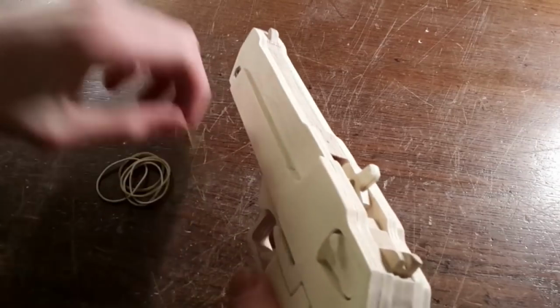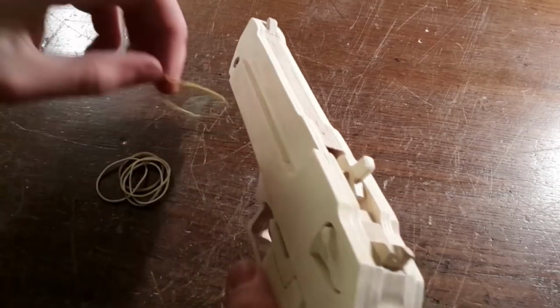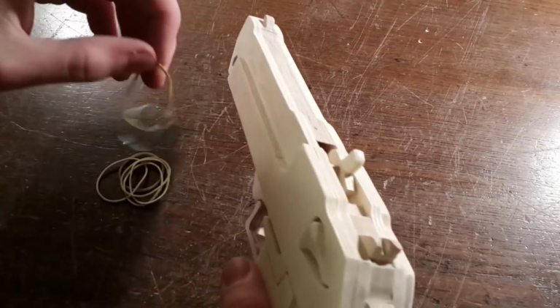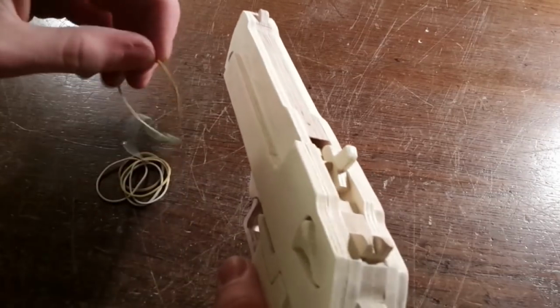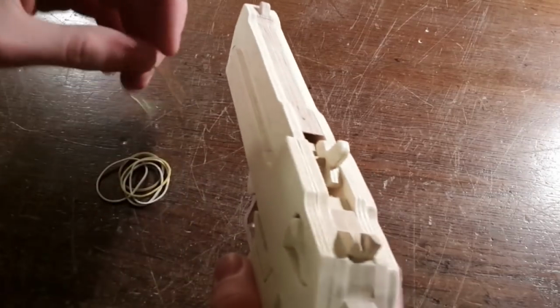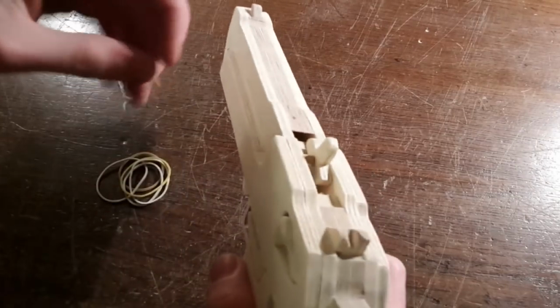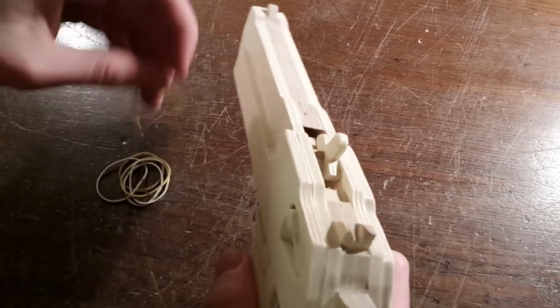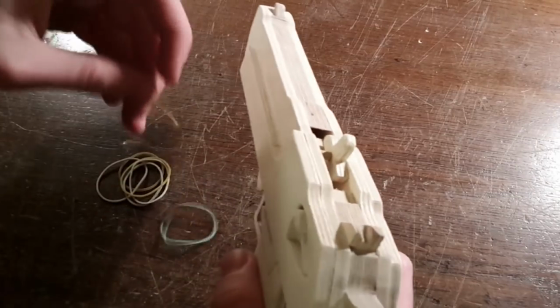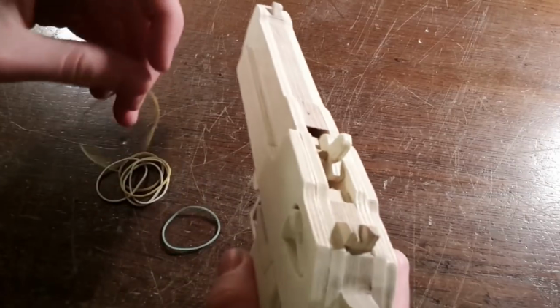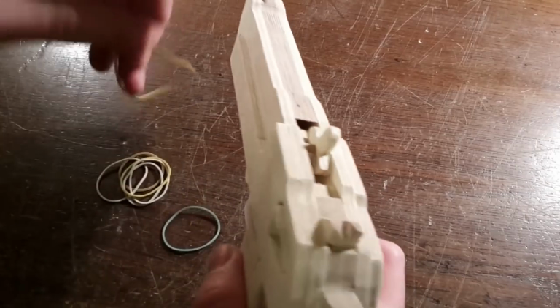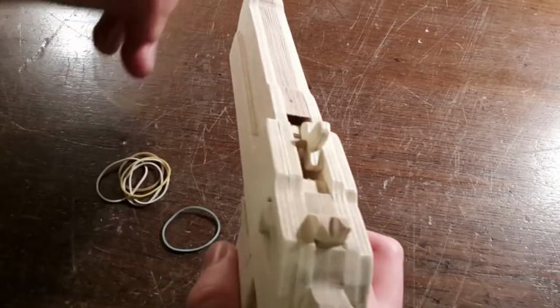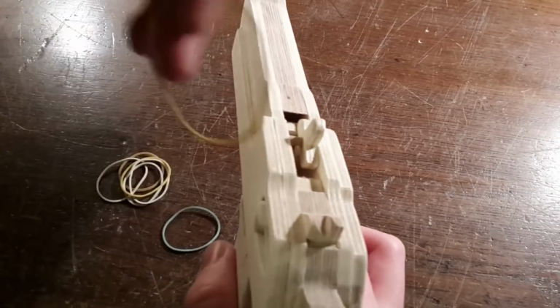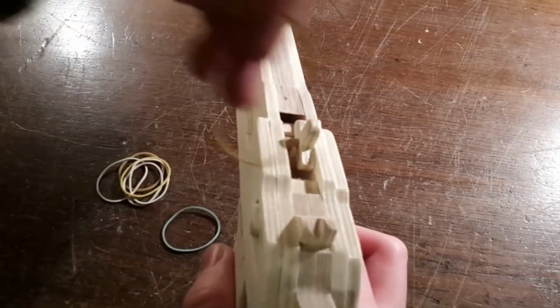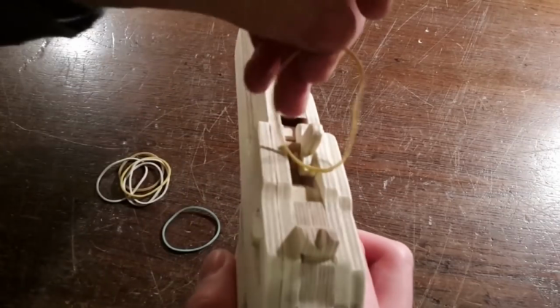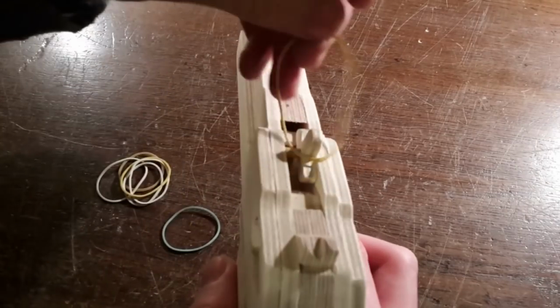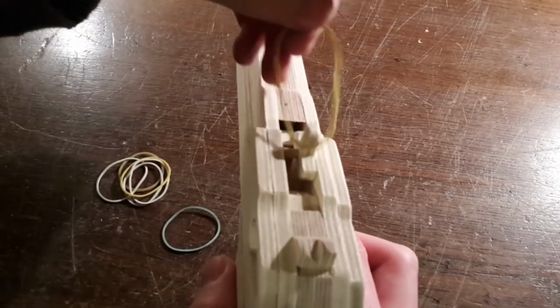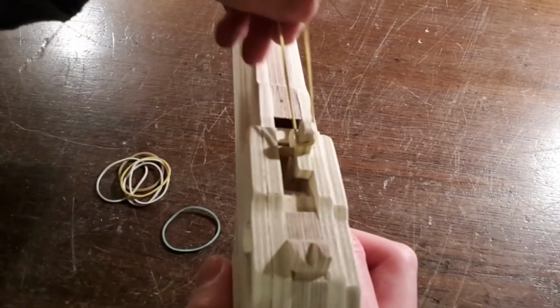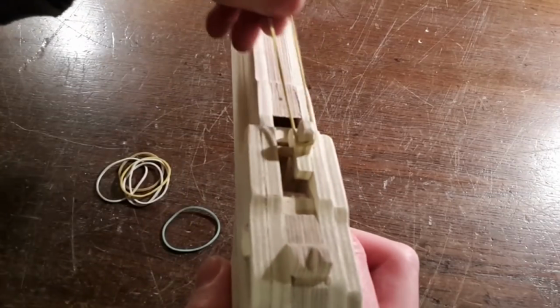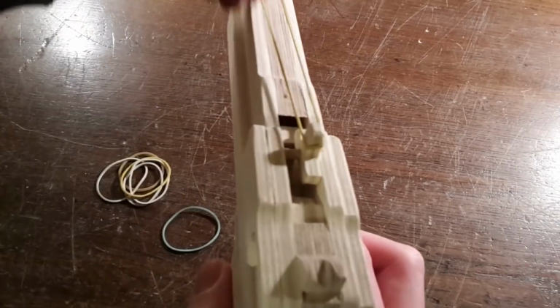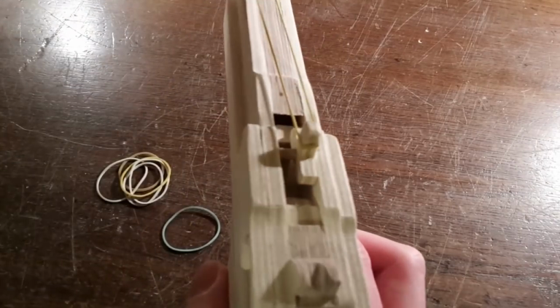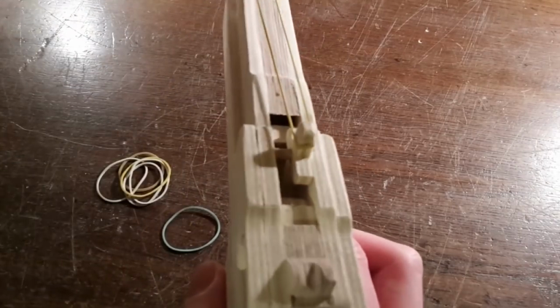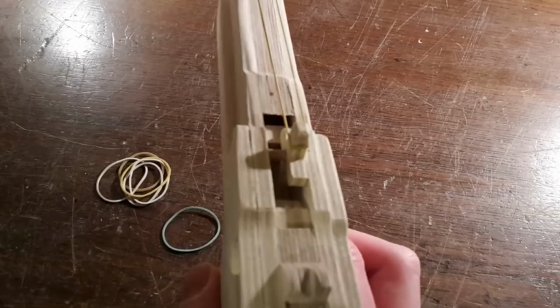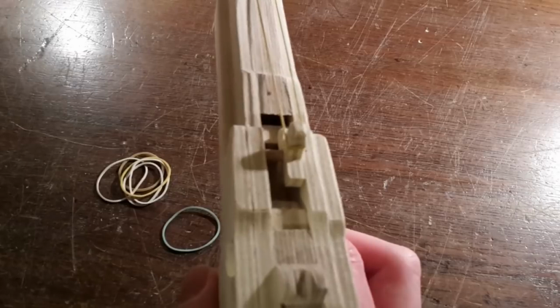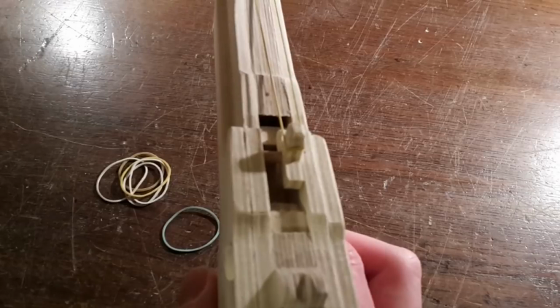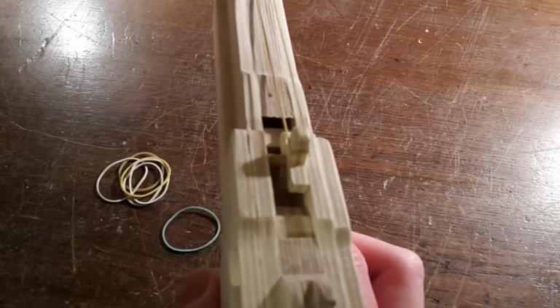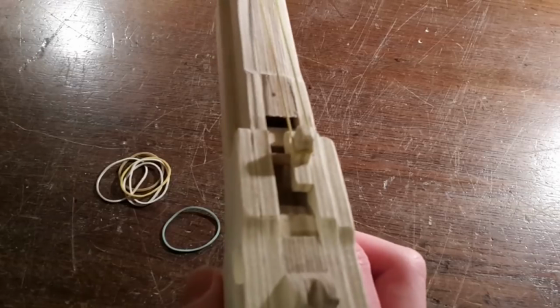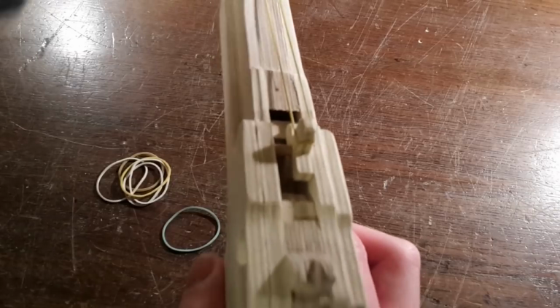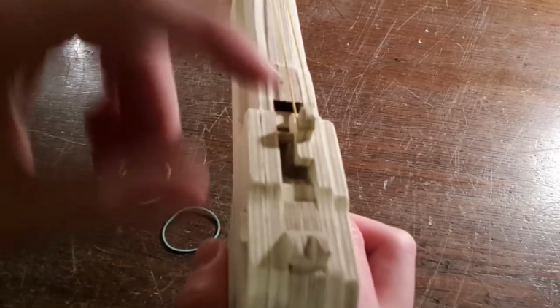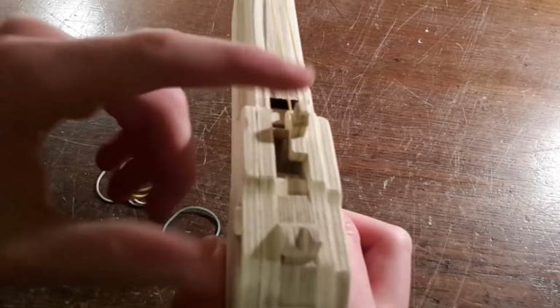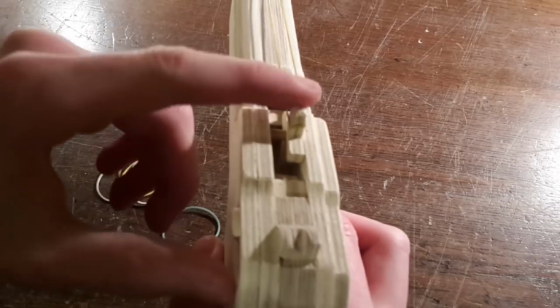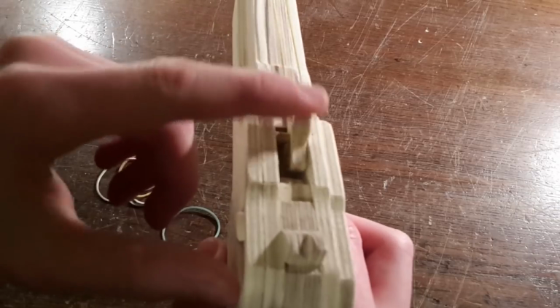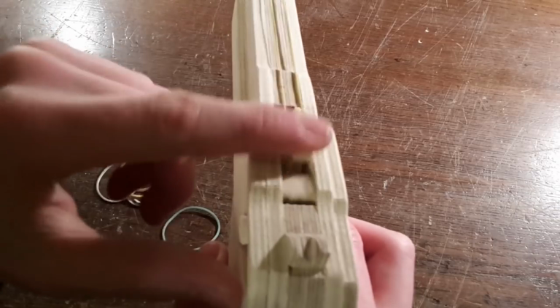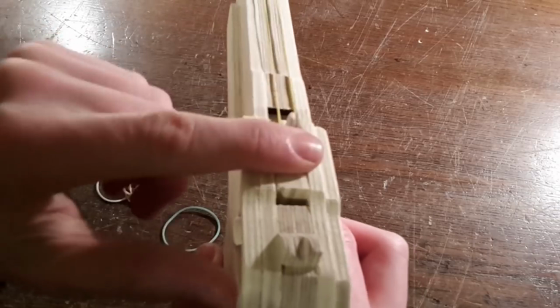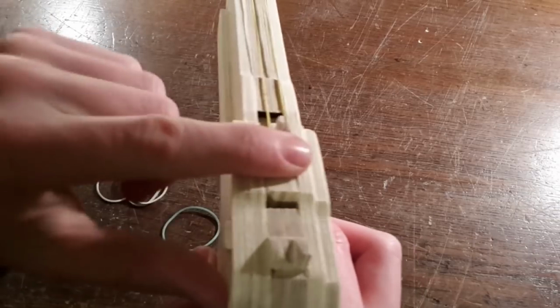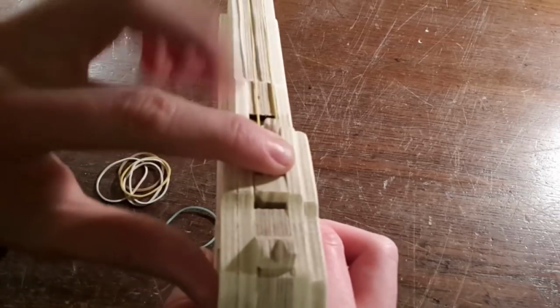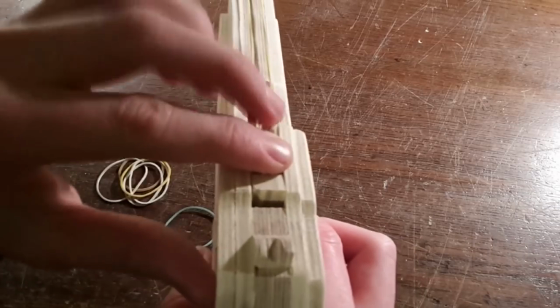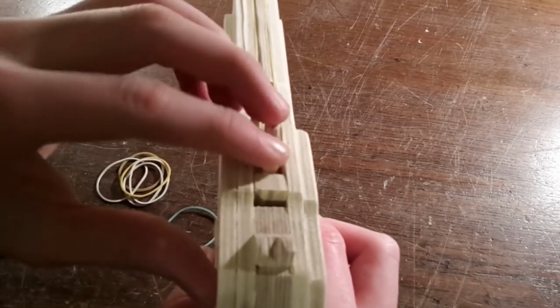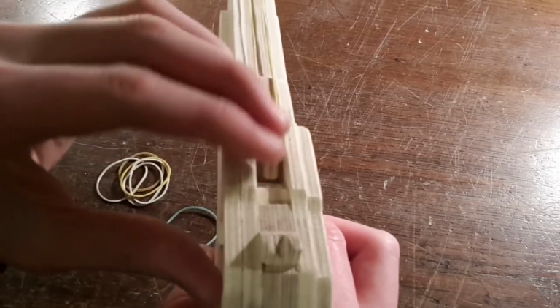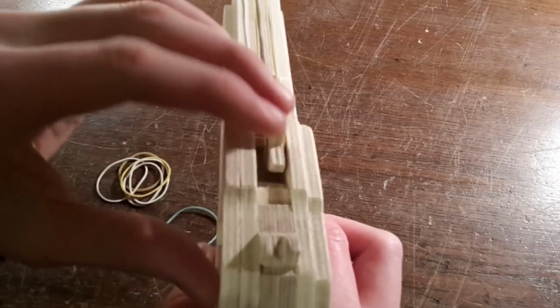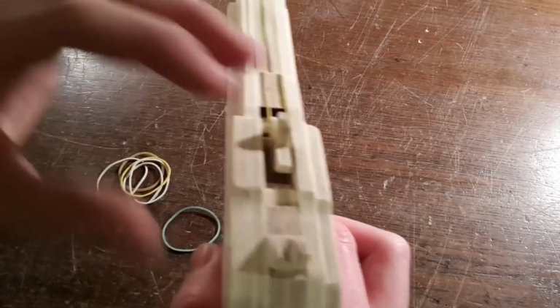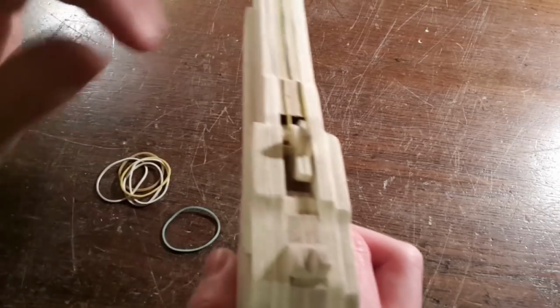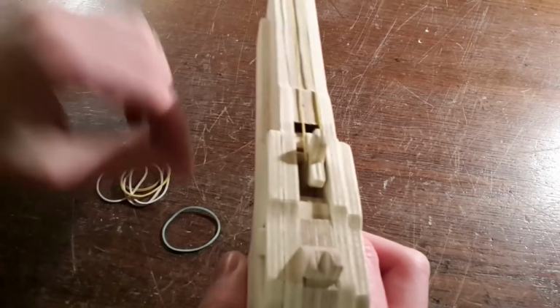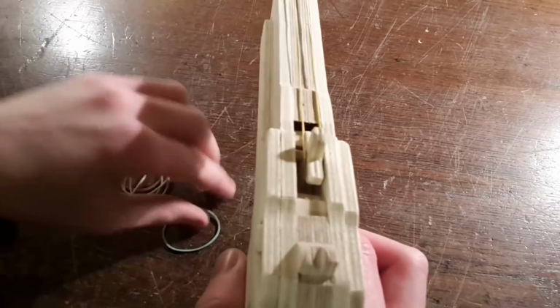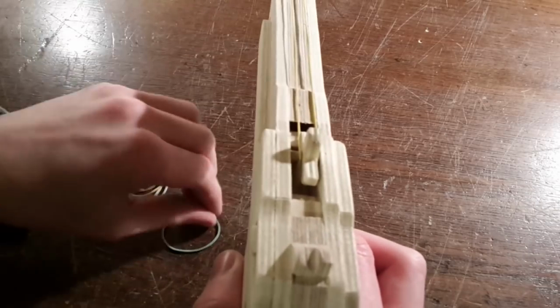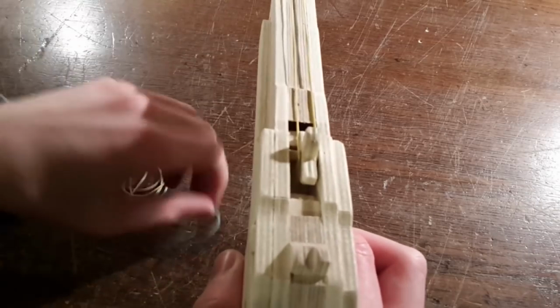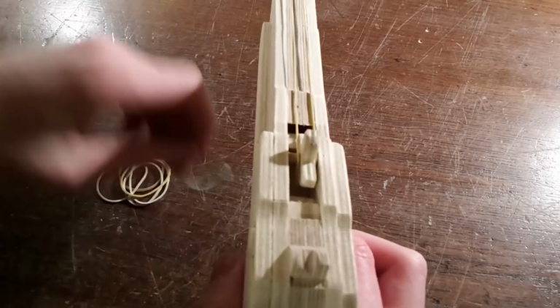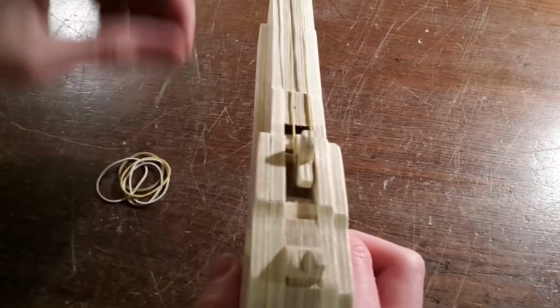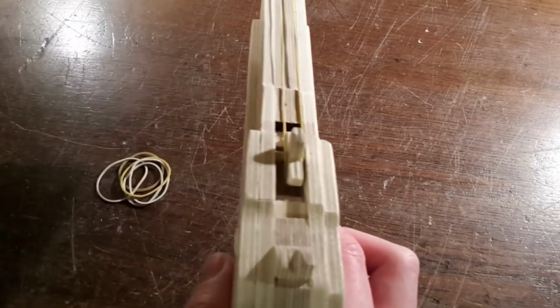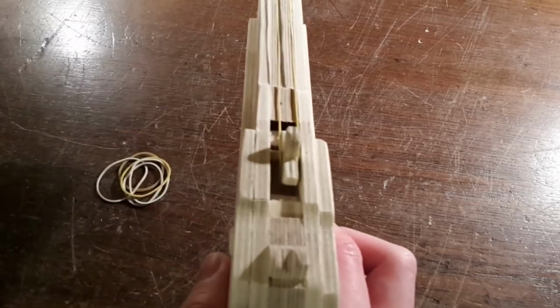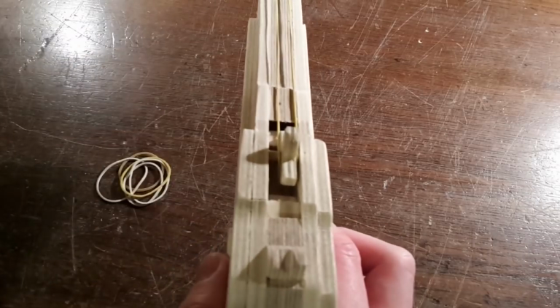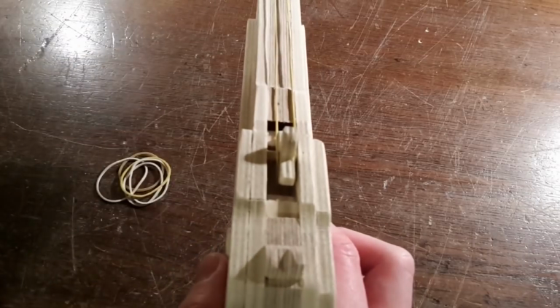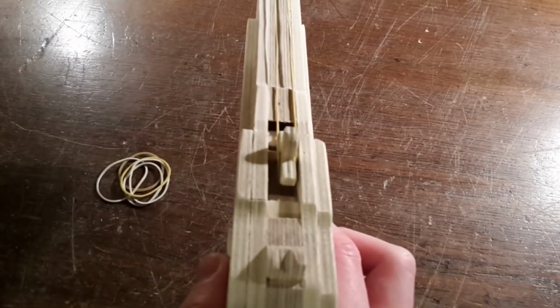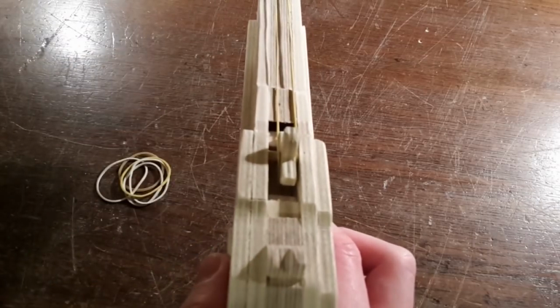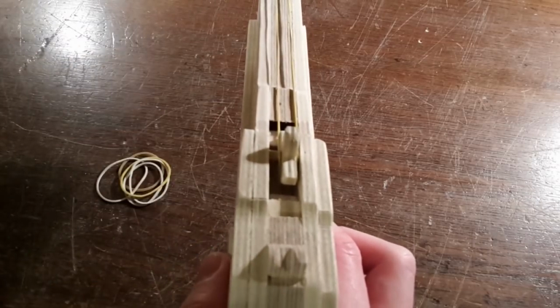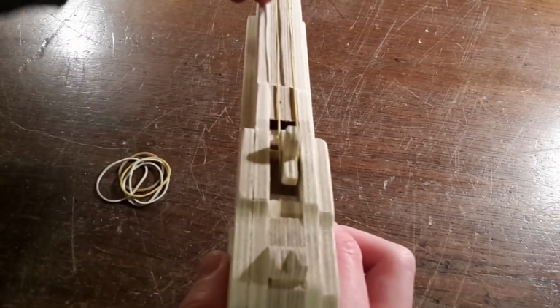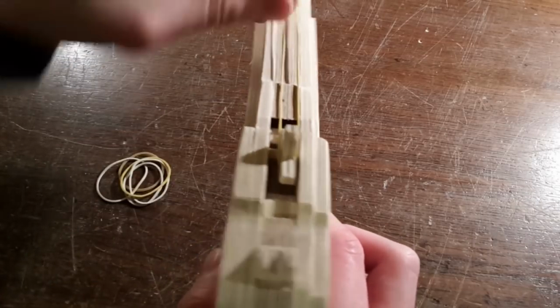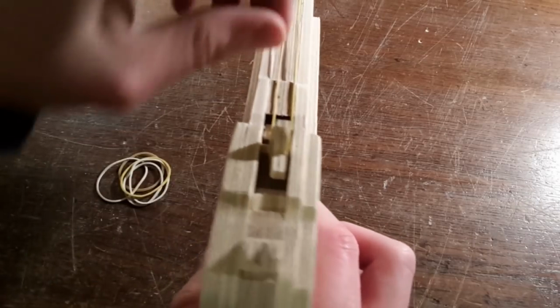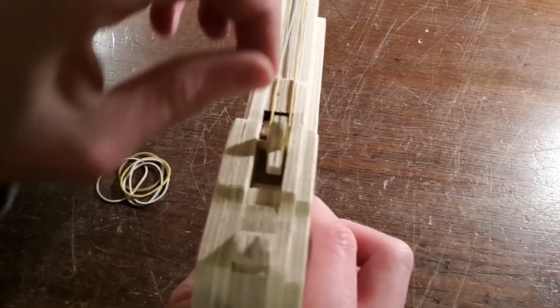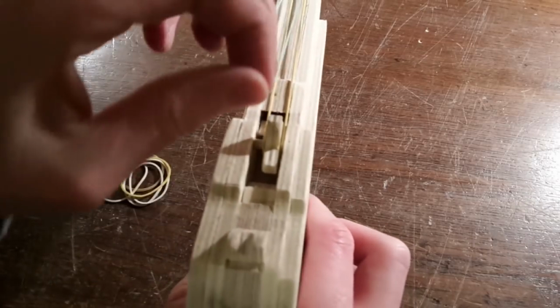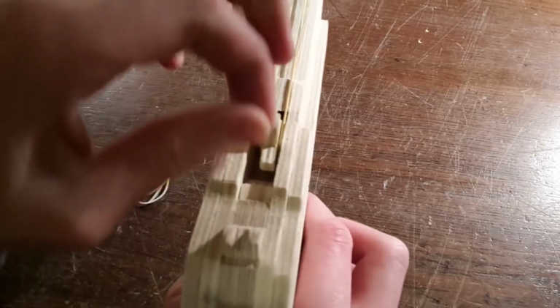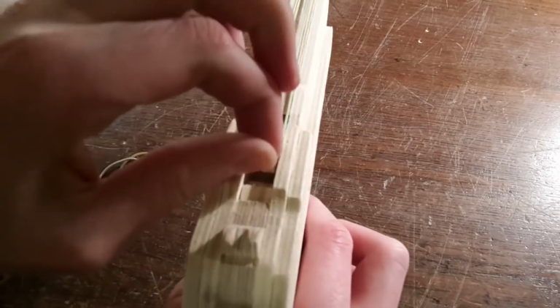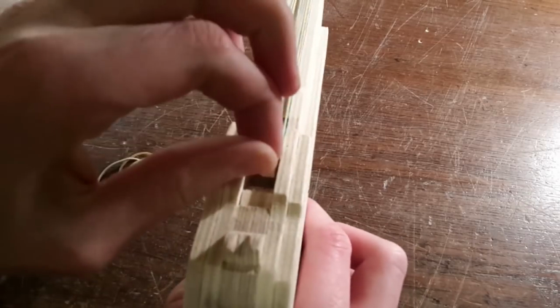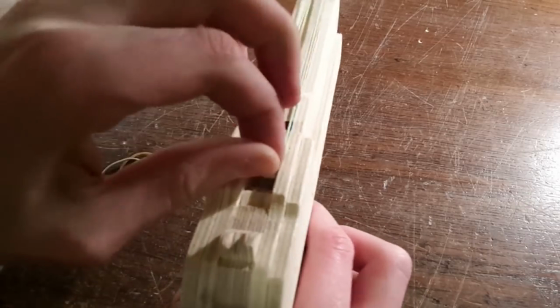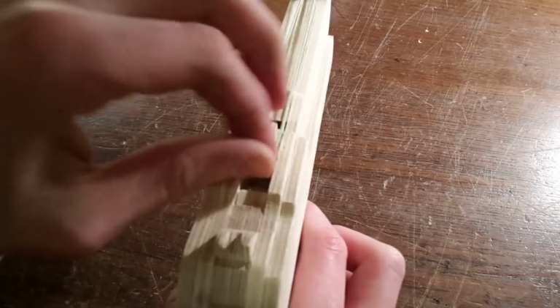Loading the gun is very simple. Just hook a rubber band onto the front of the gun and the rotor, and turn the rotor until it clicks.